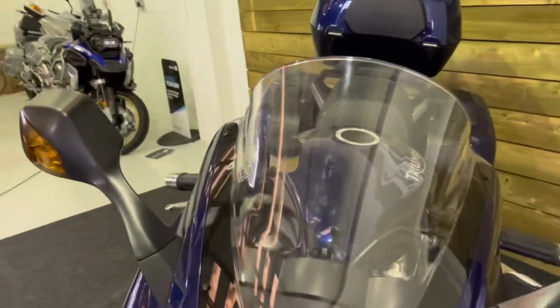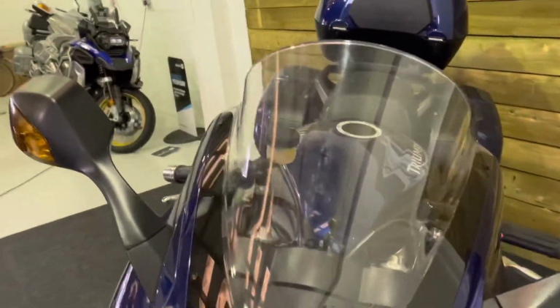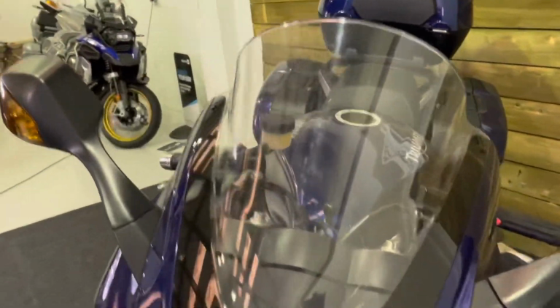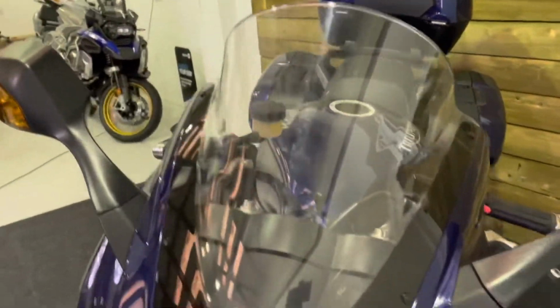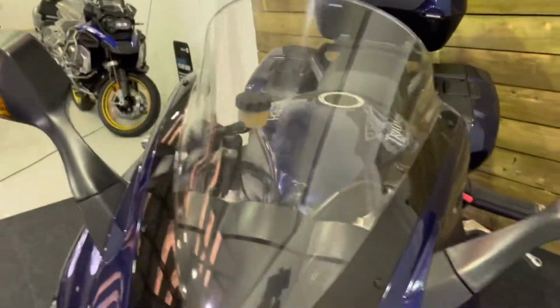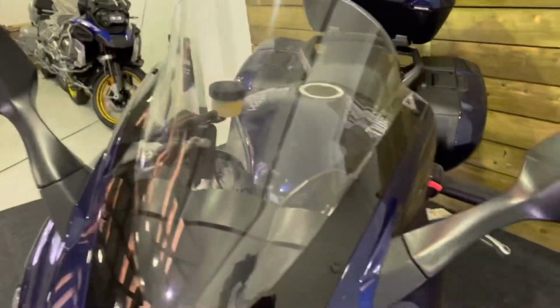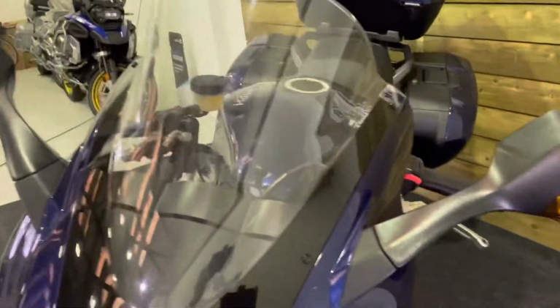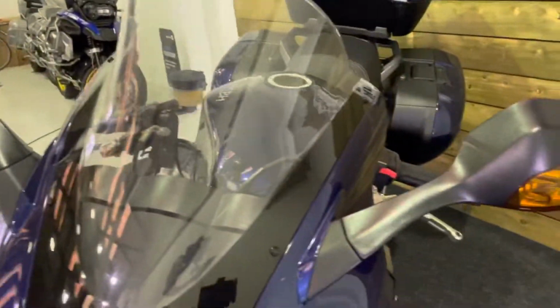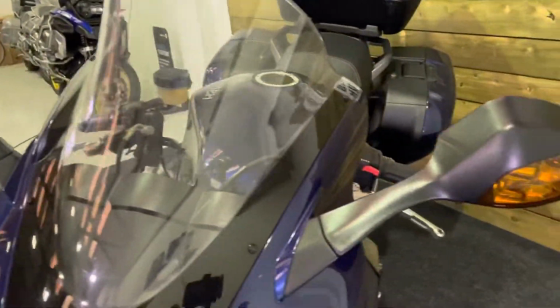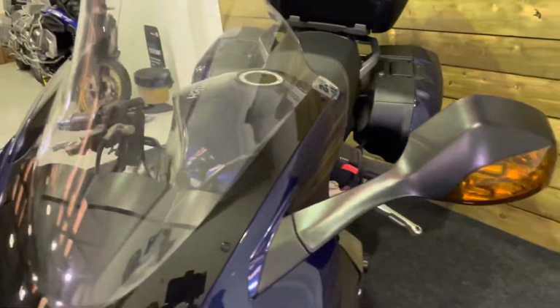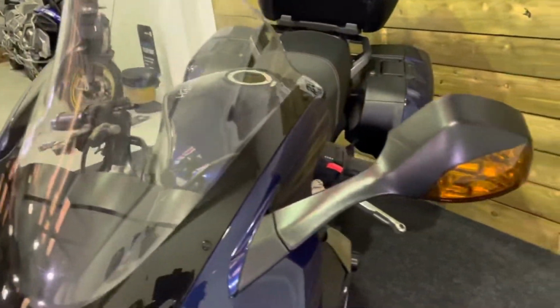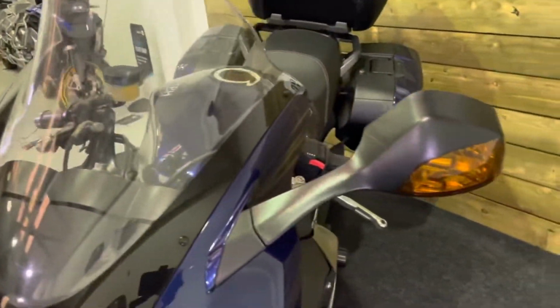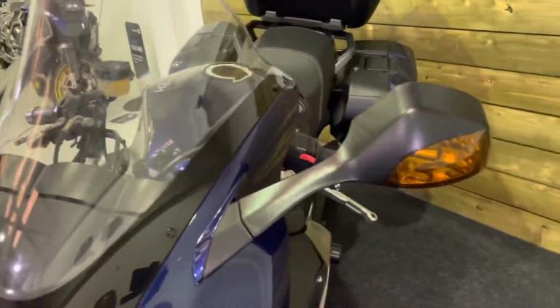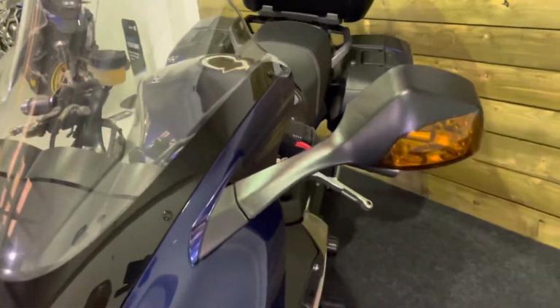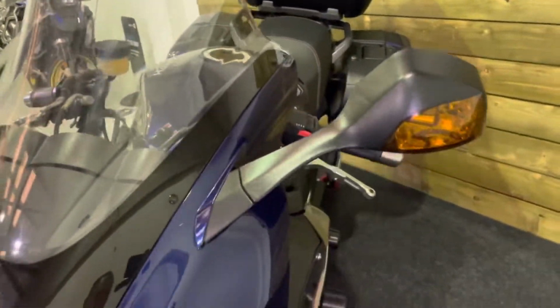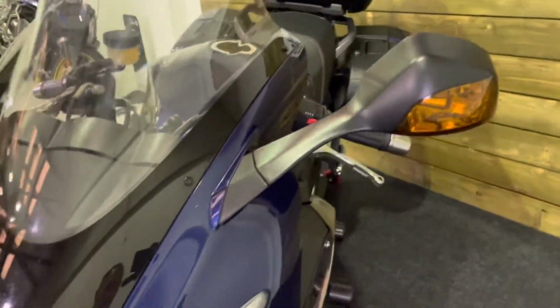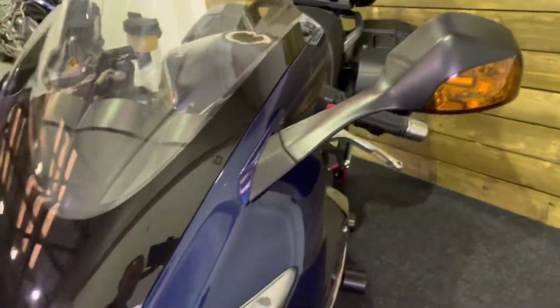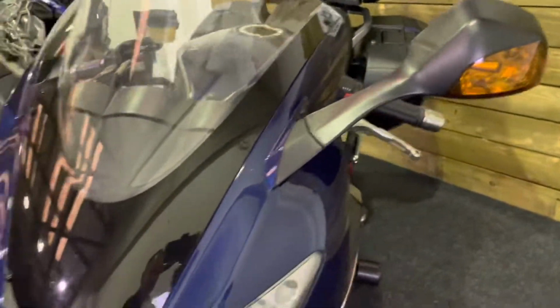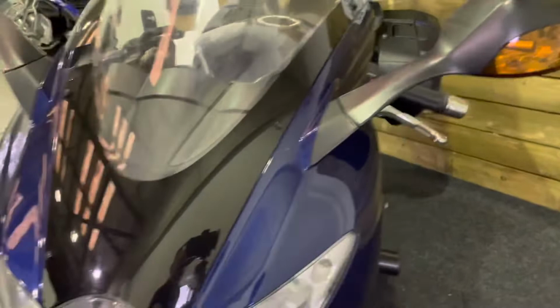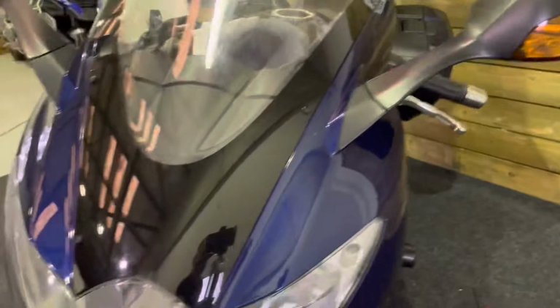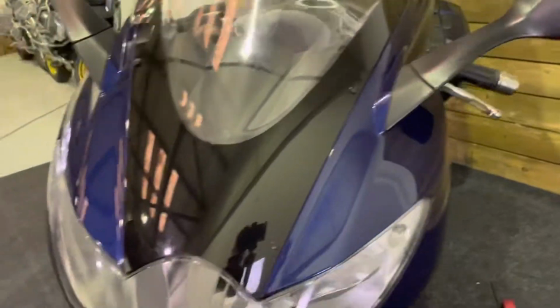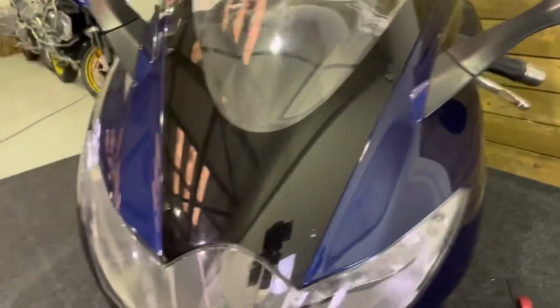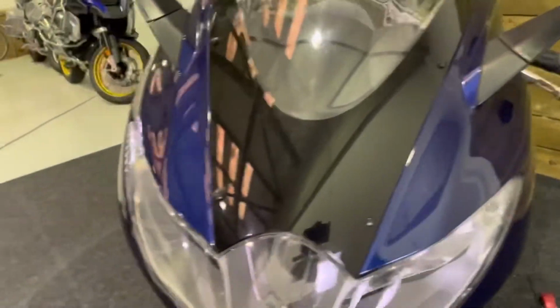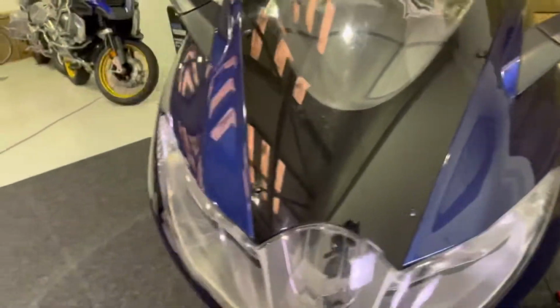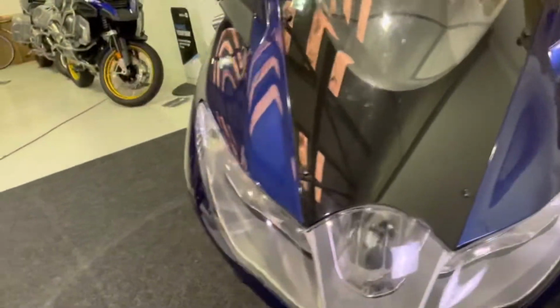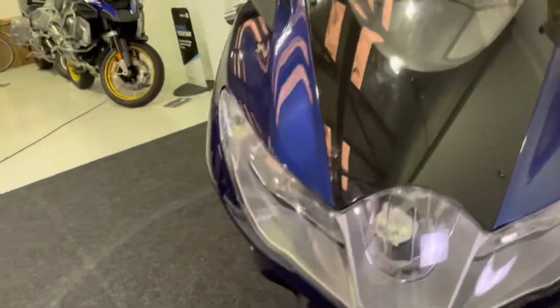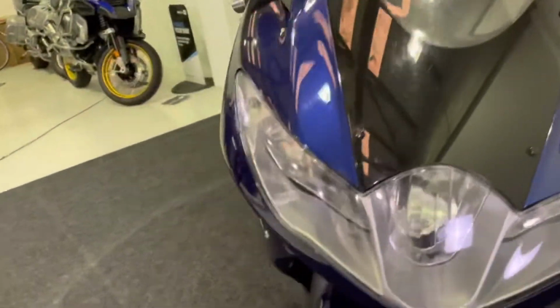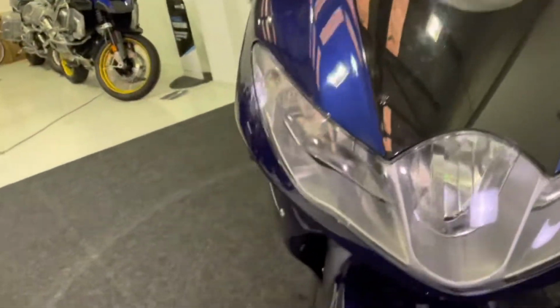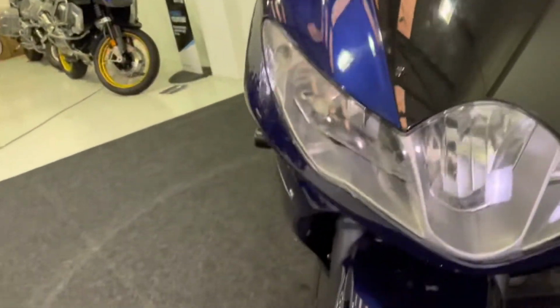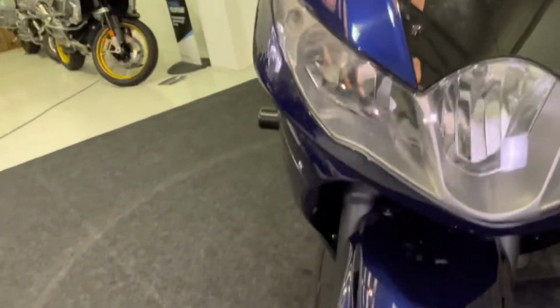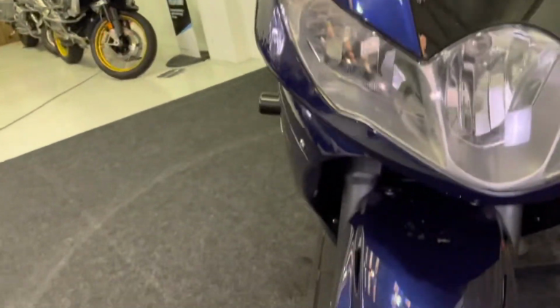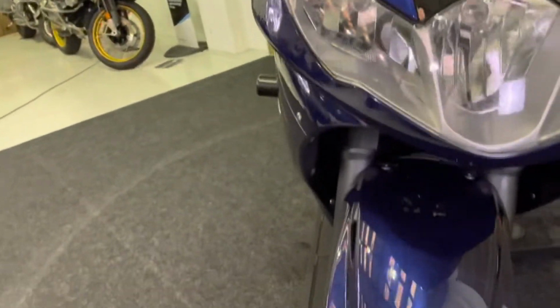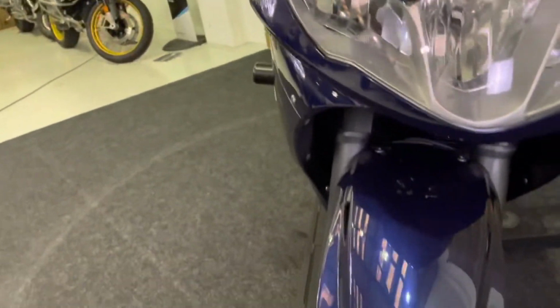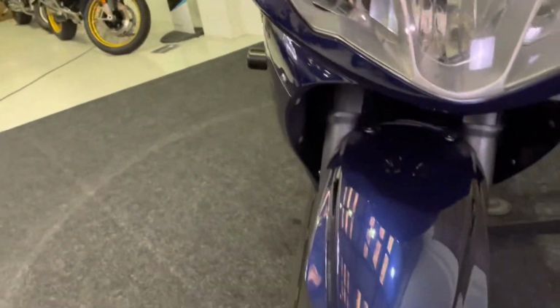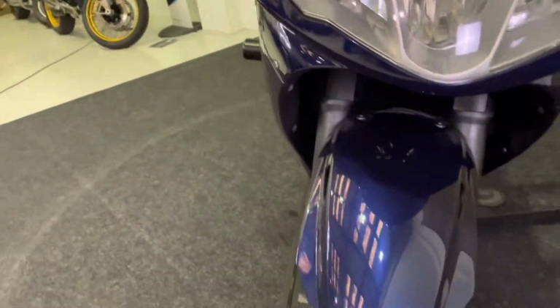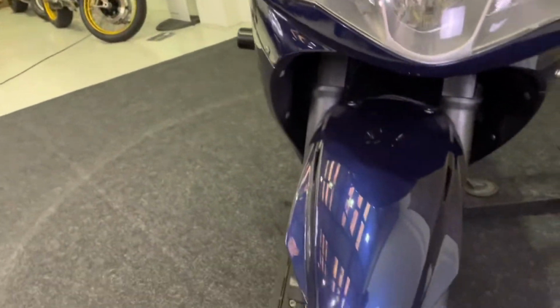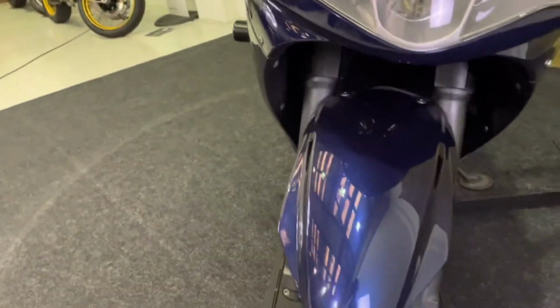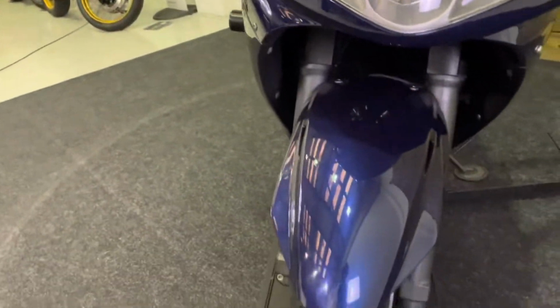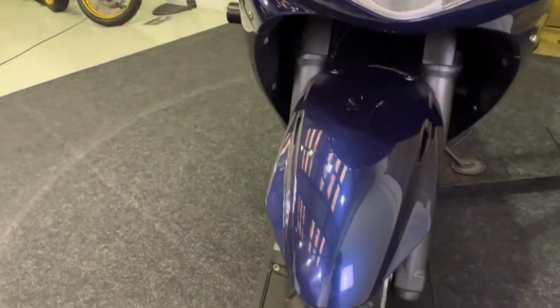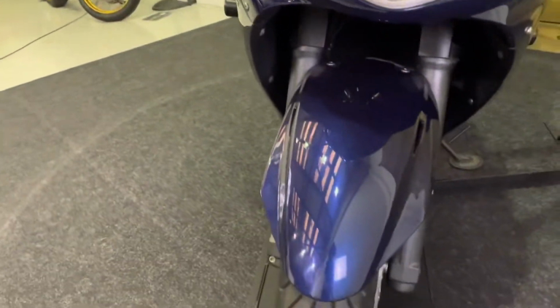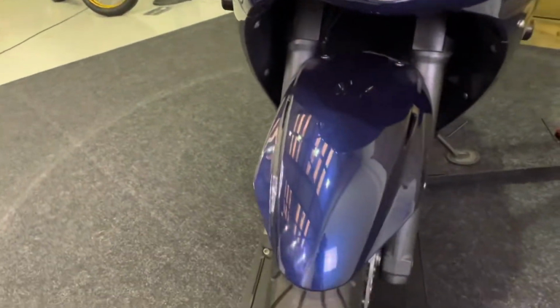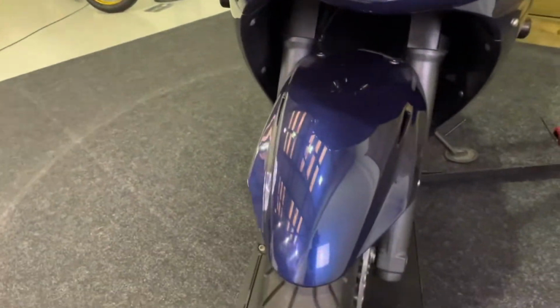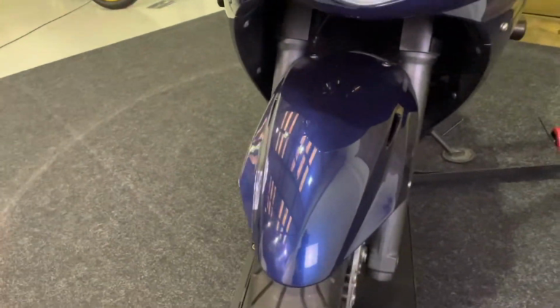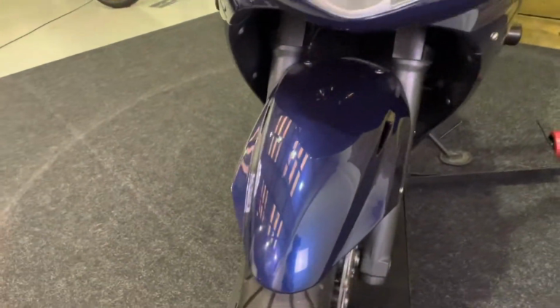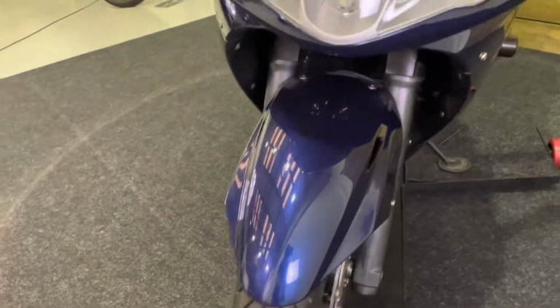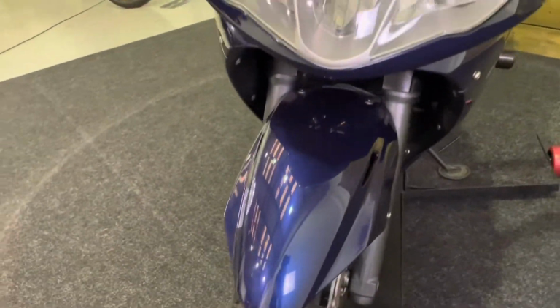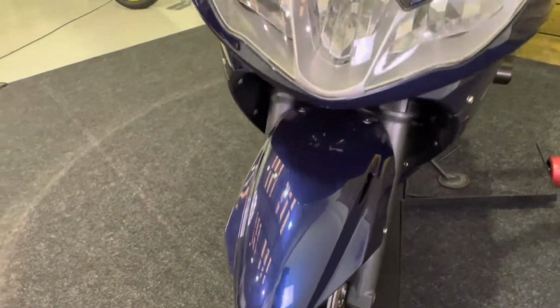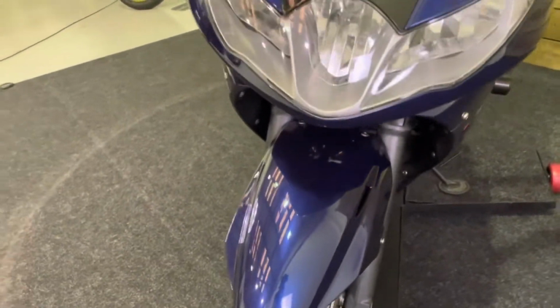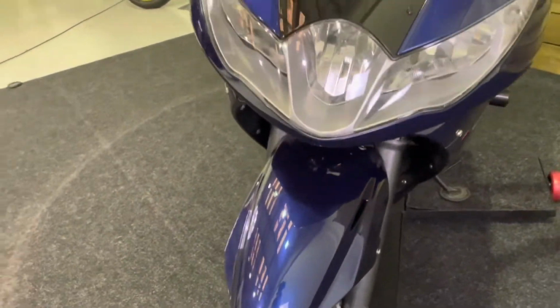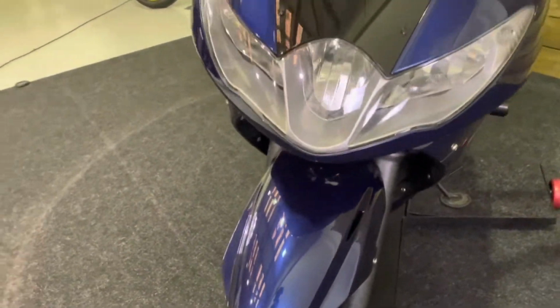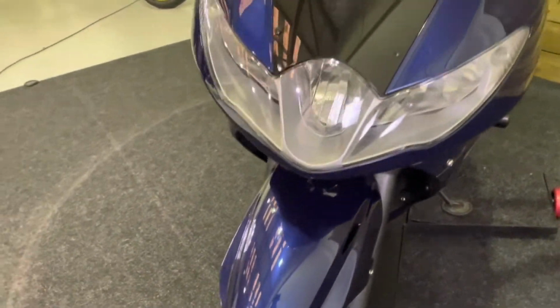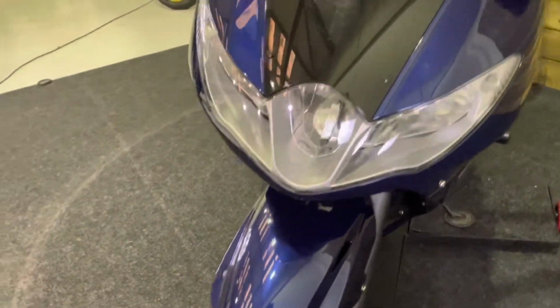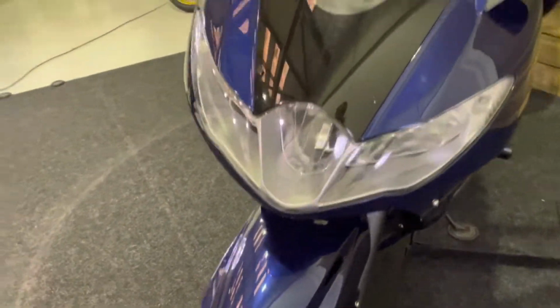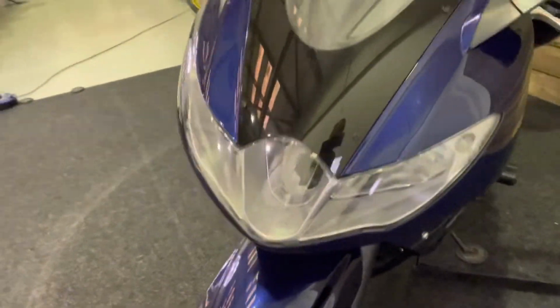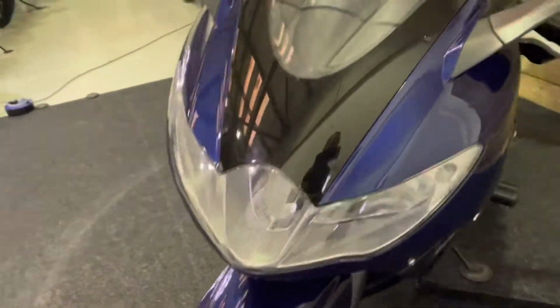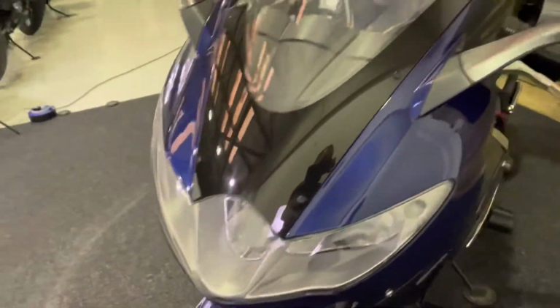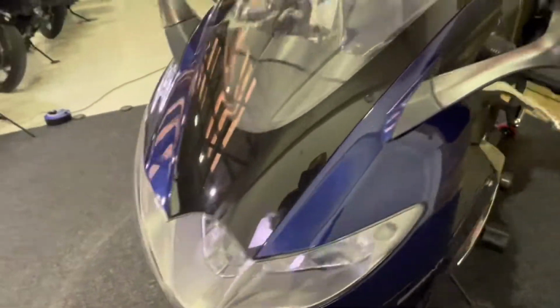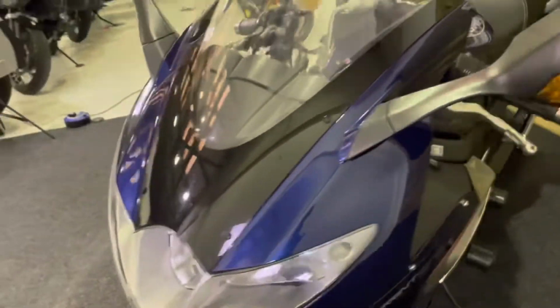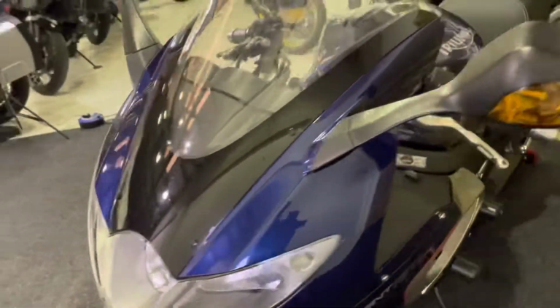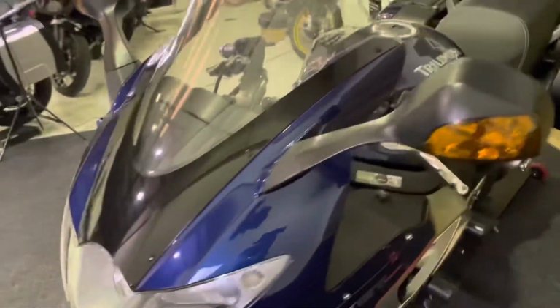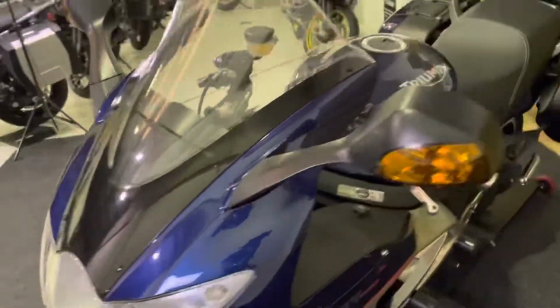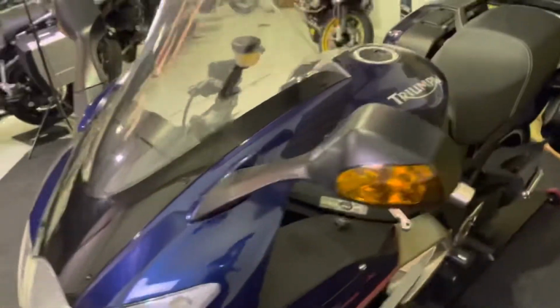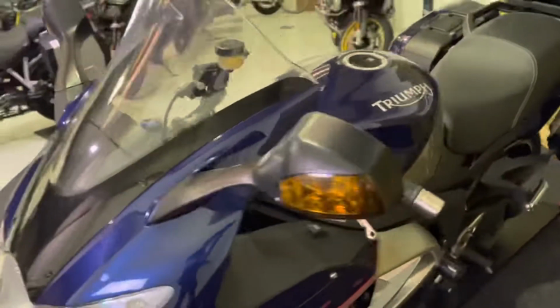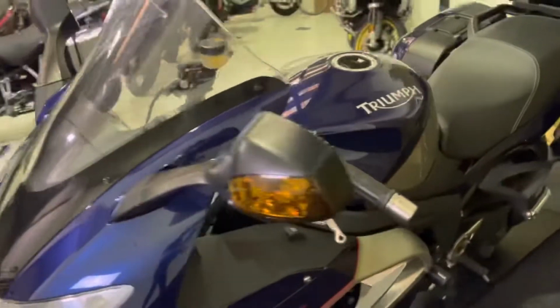There's the aero screen and the front fairing, all in excellent order.